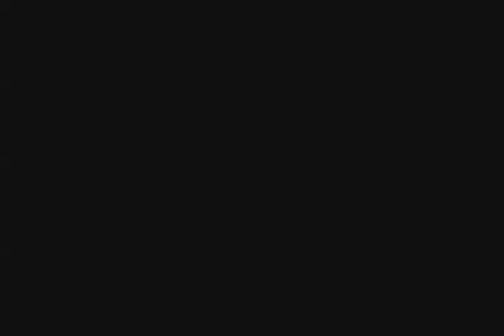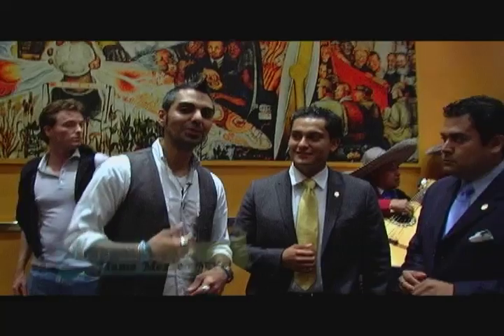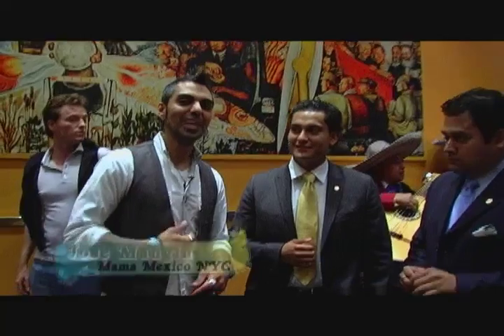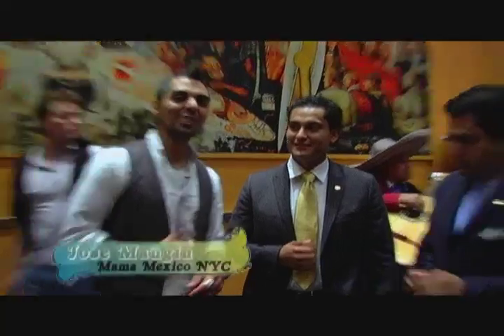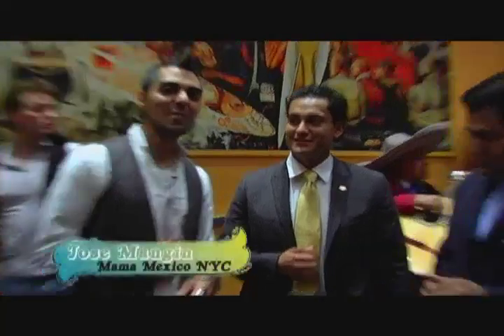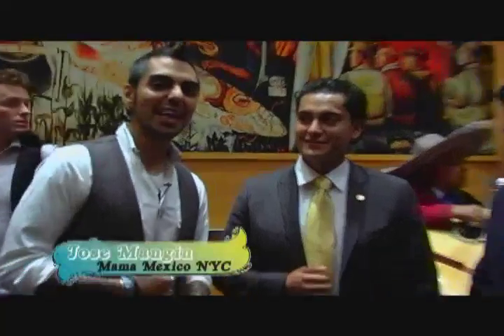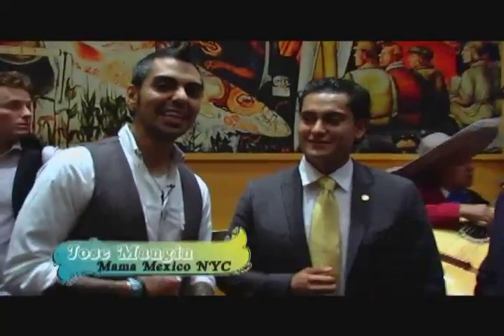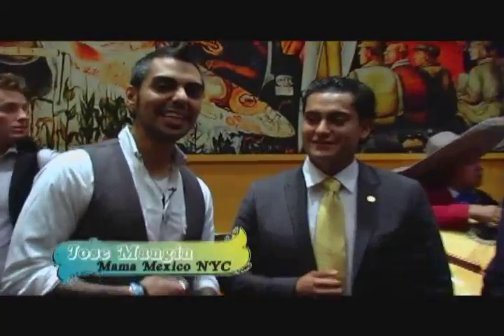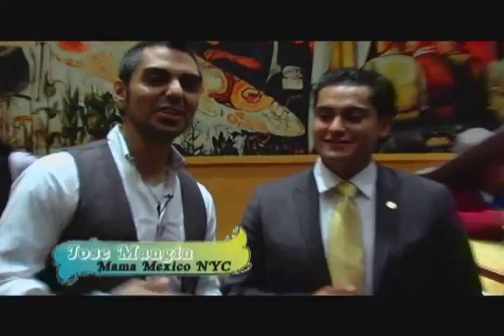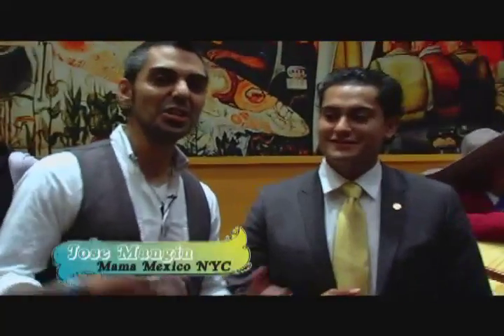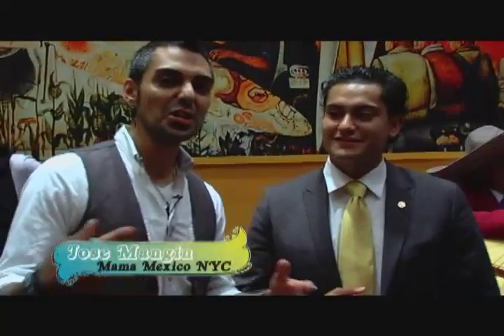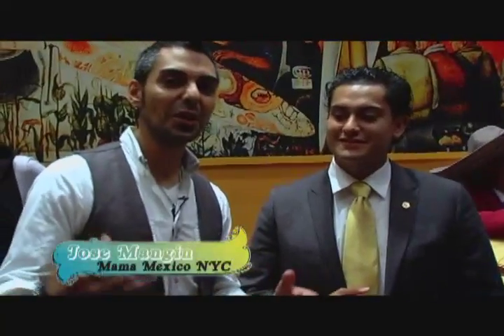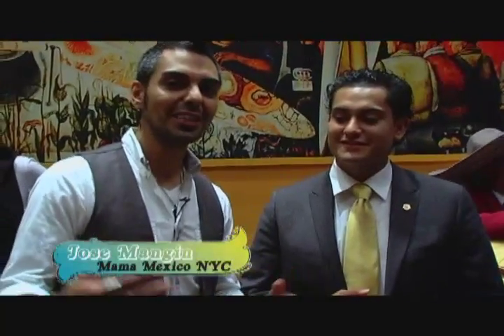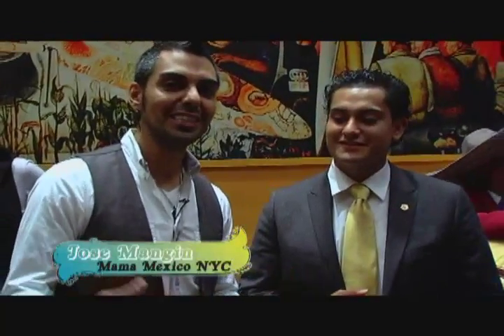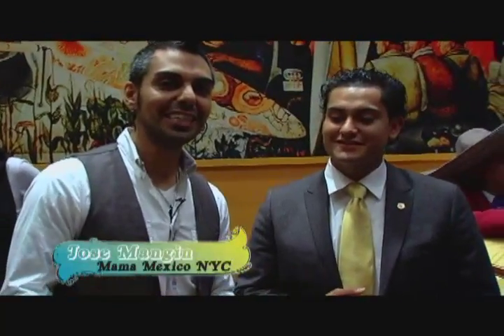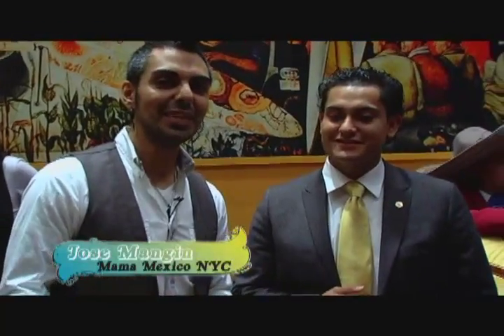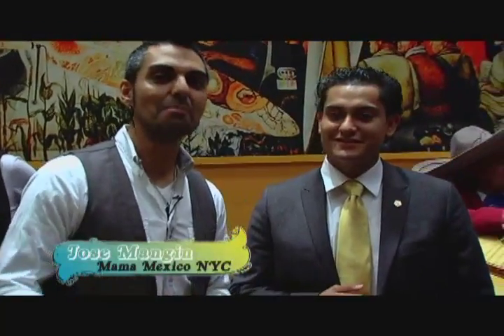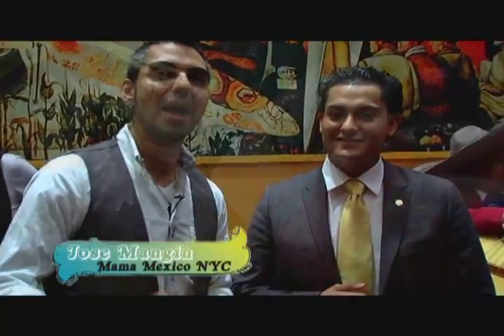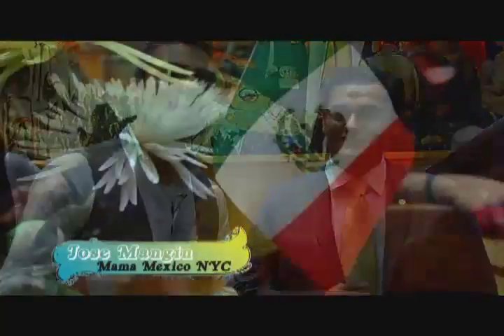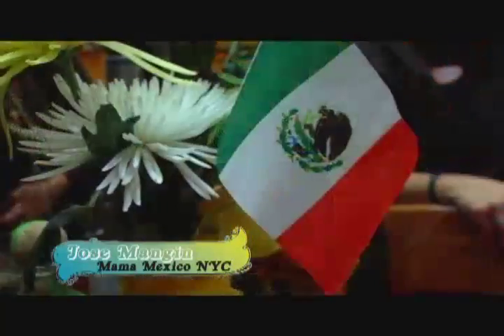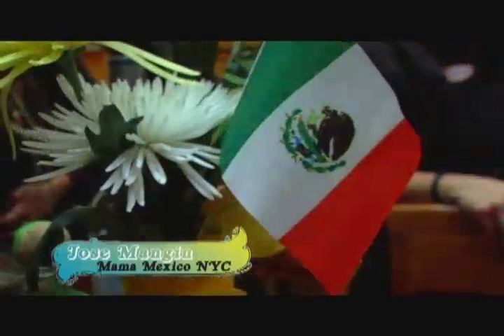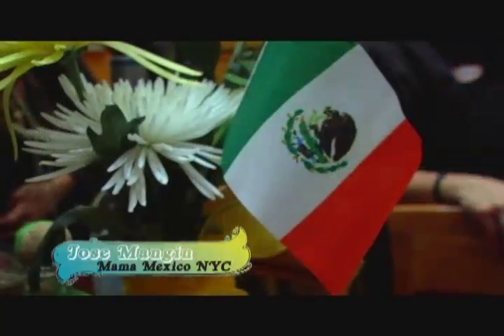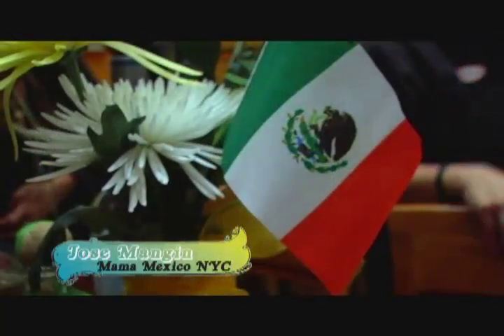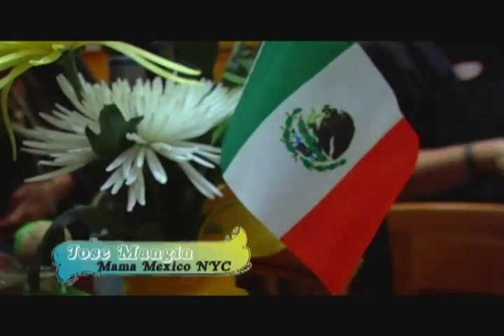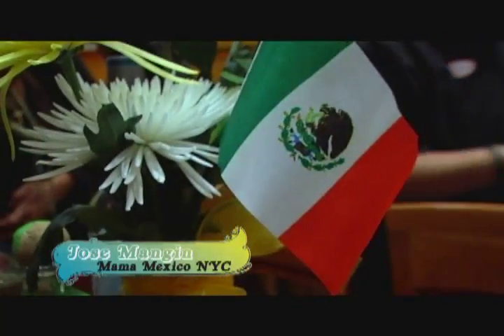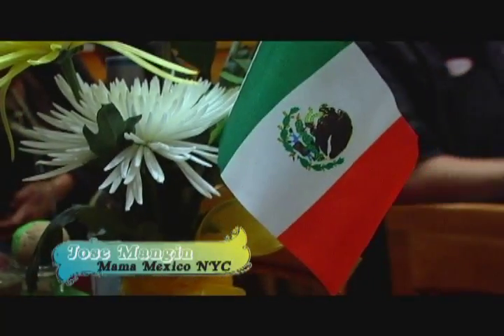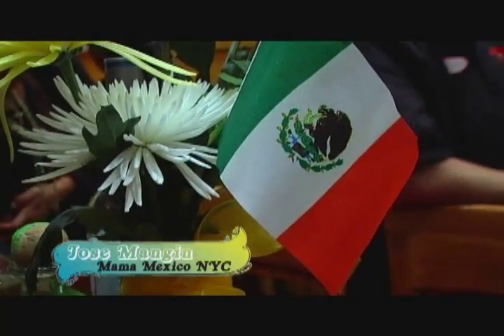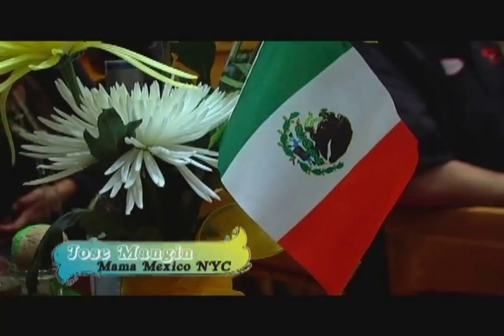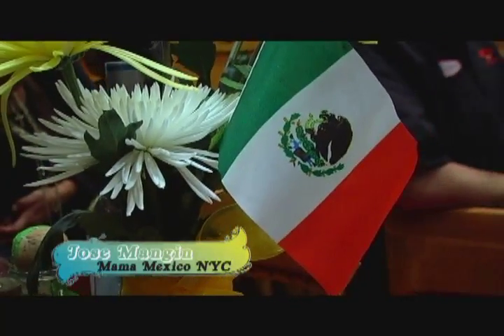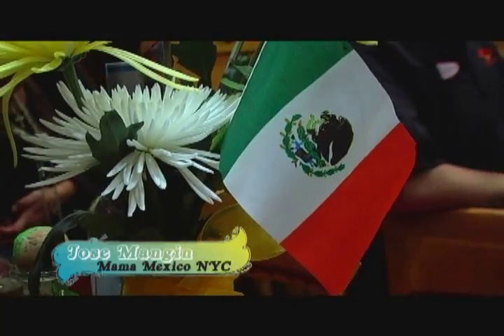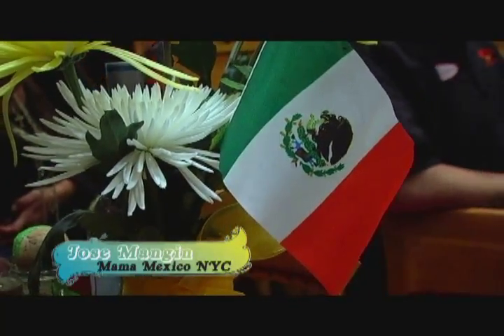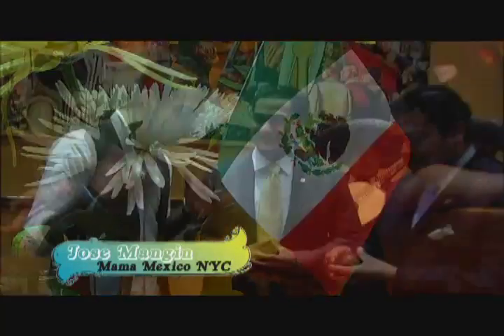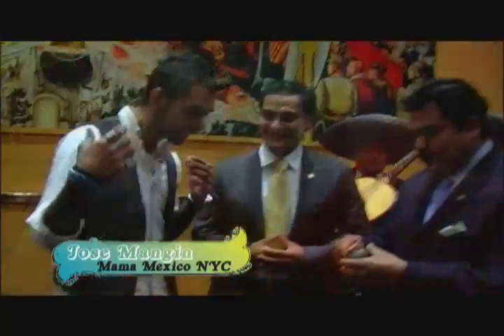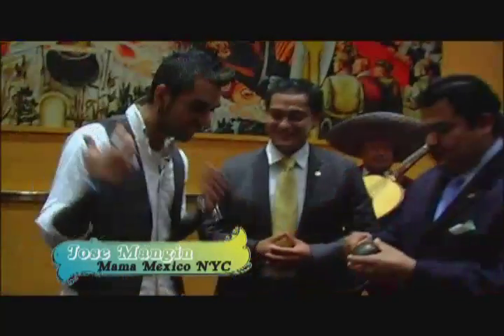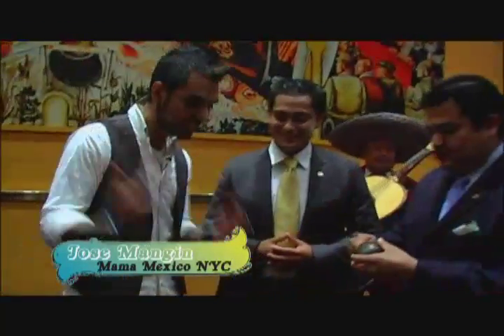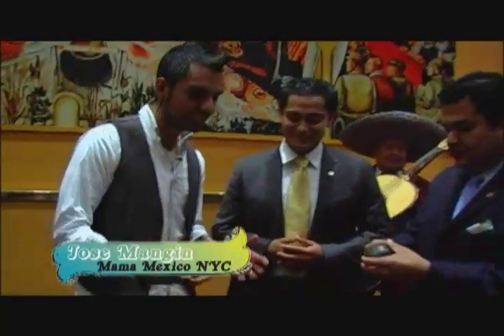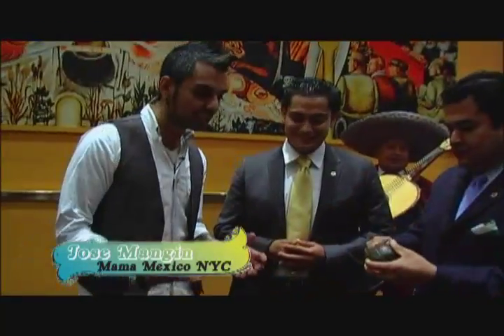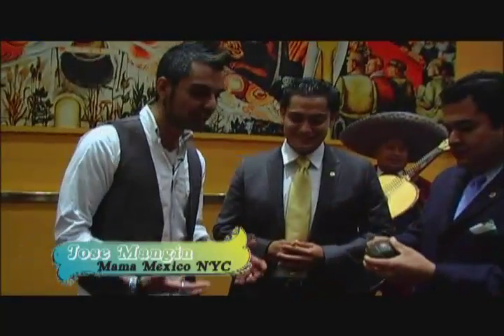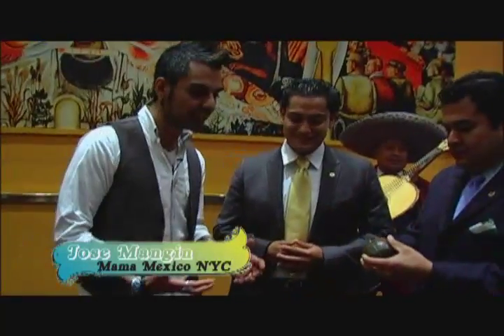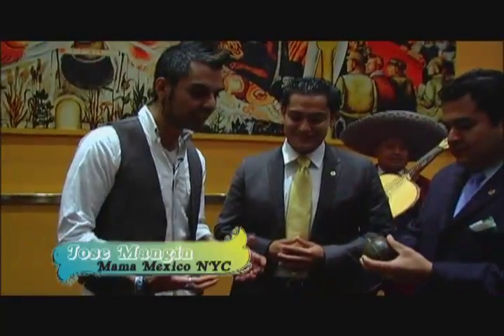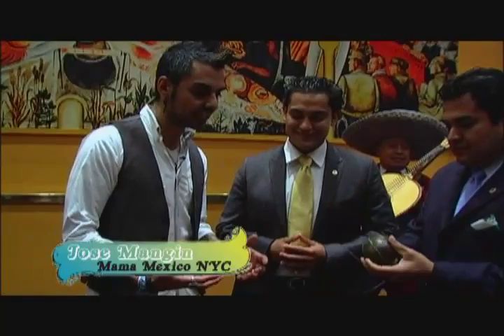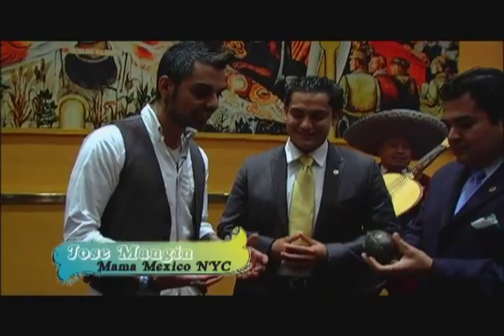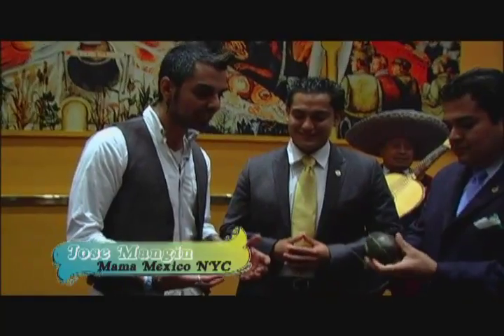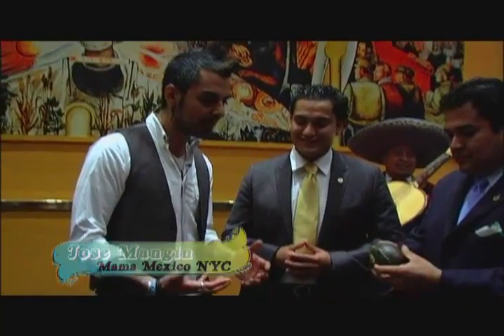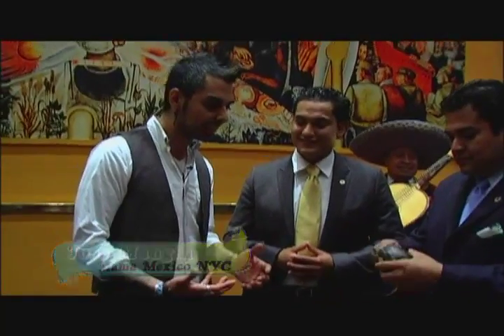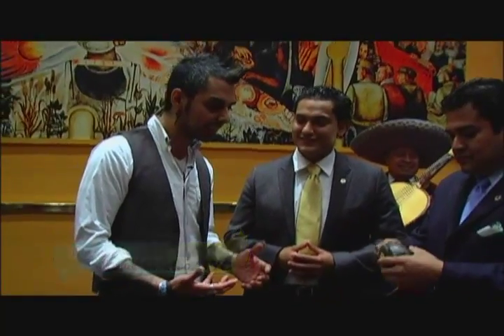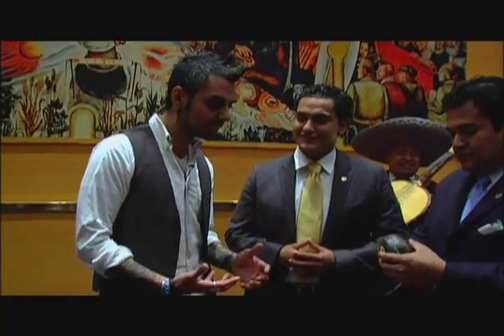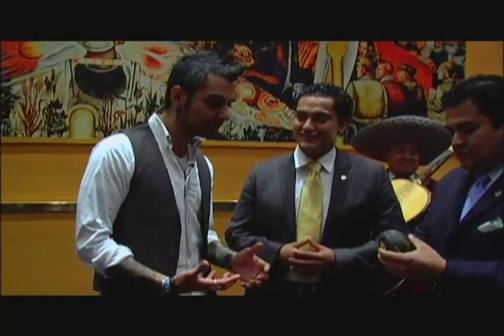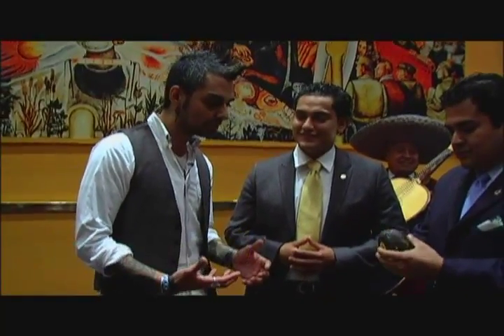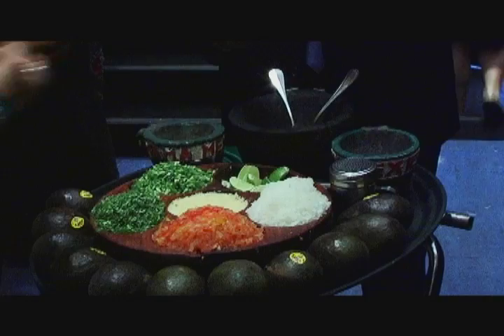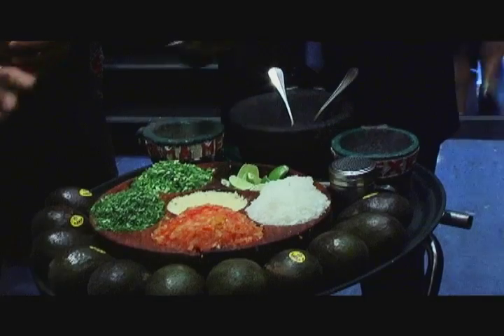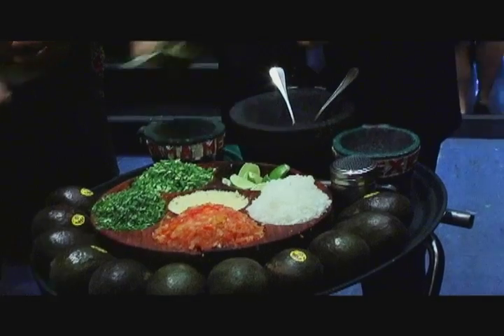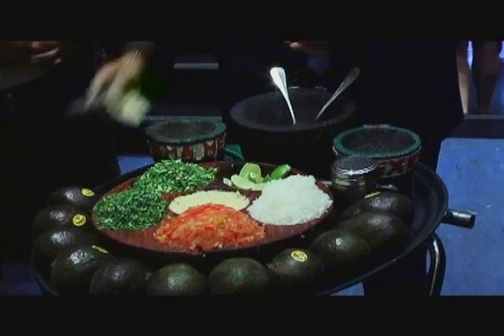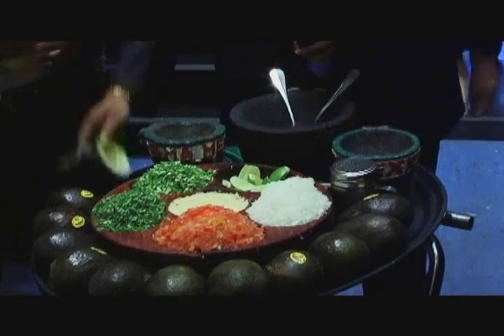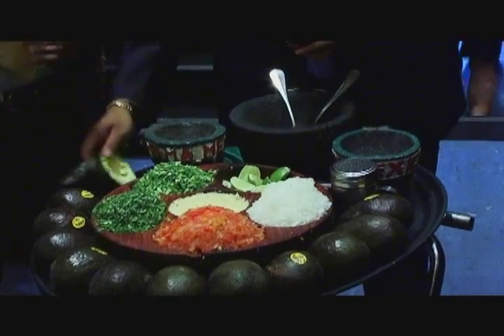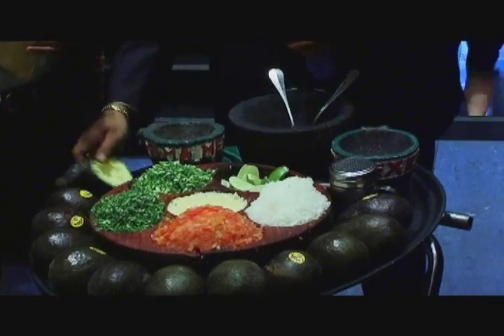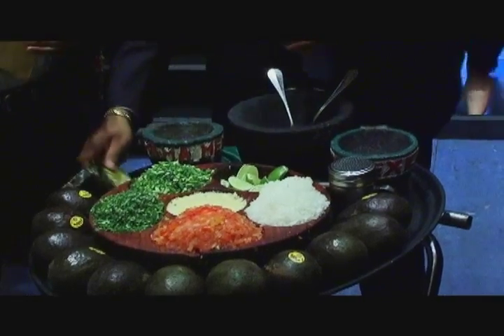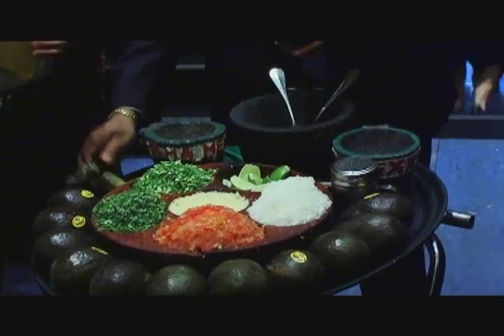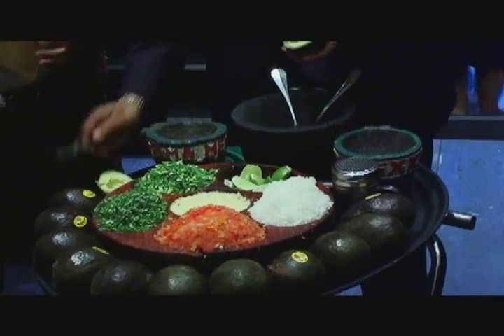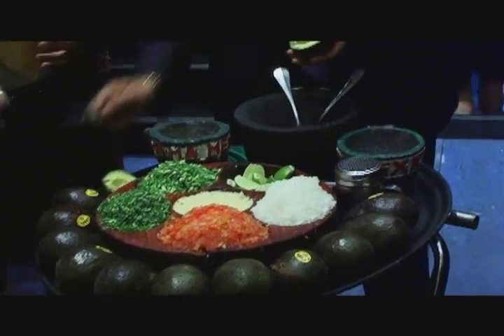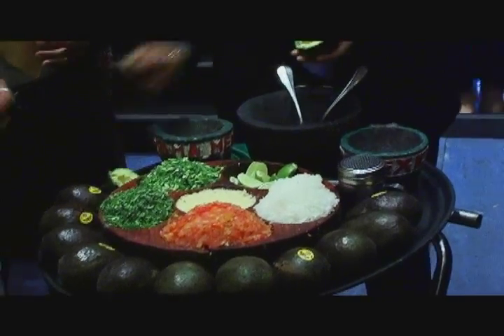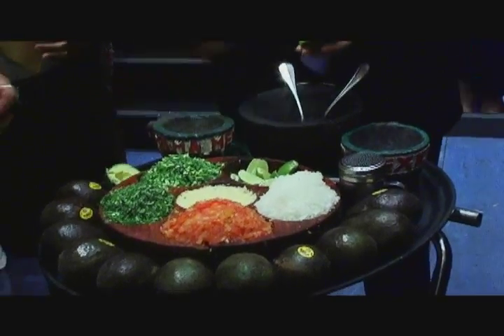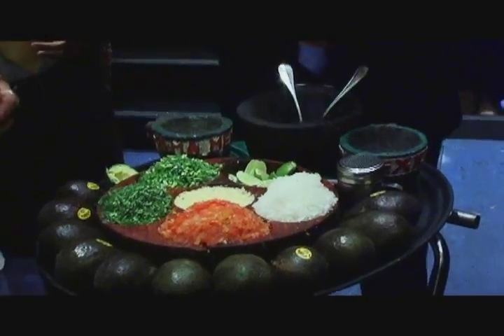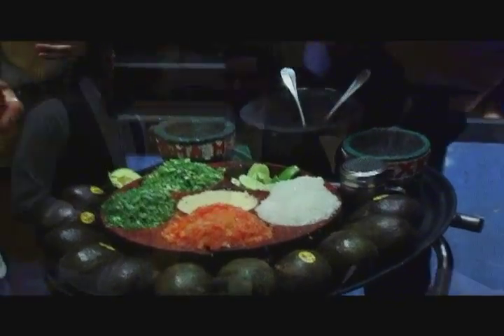Jose Mangan here, New York City, Mama Mexico. What's like the key ingredients to making the best guacamole?